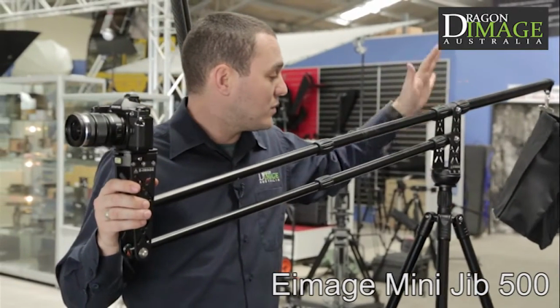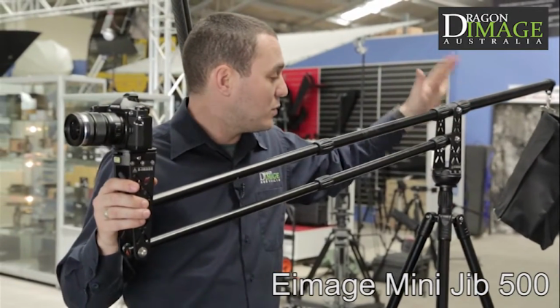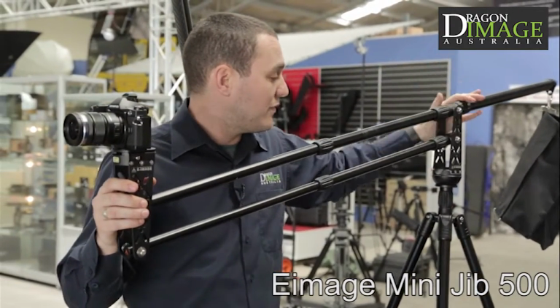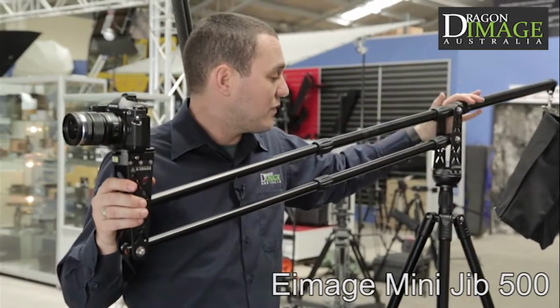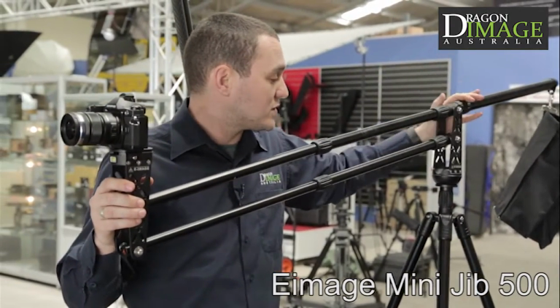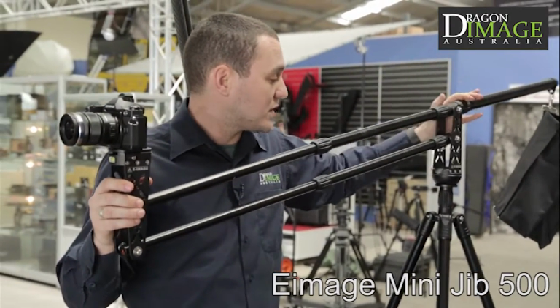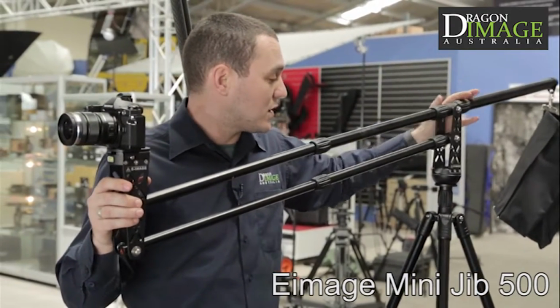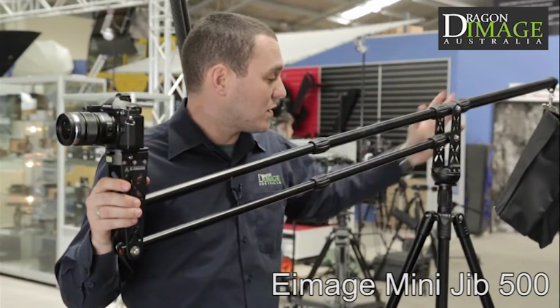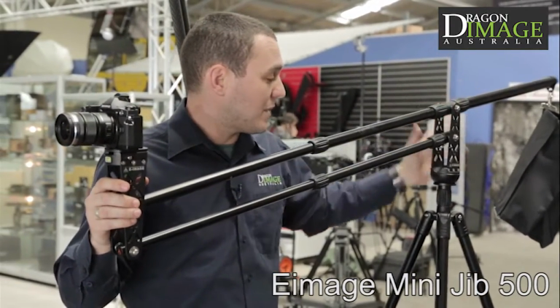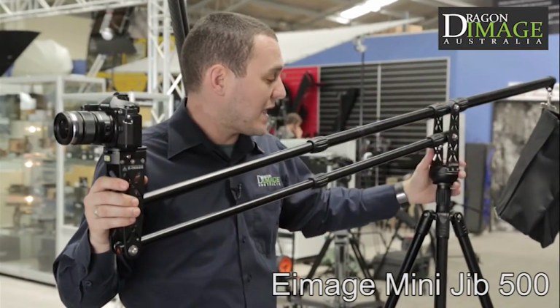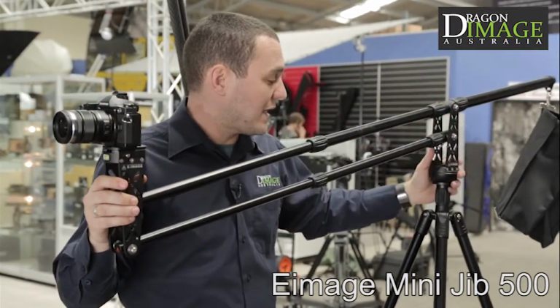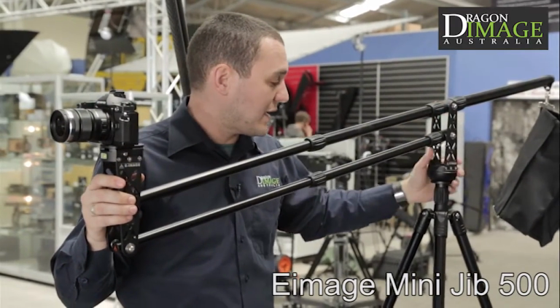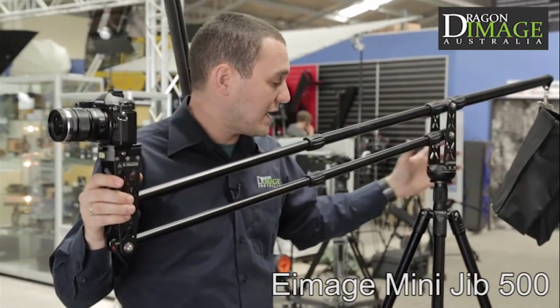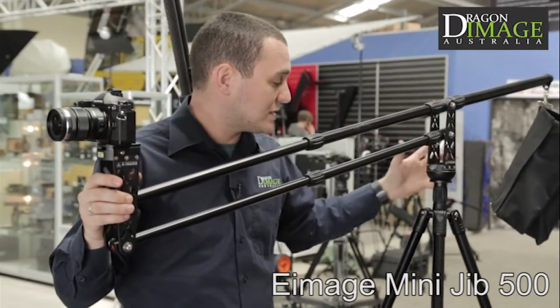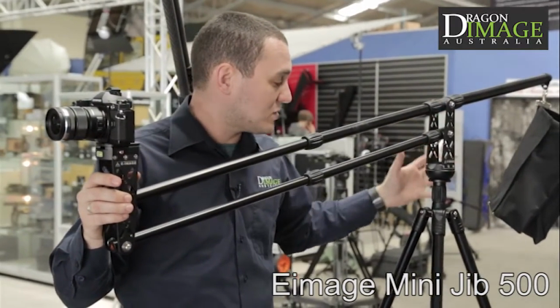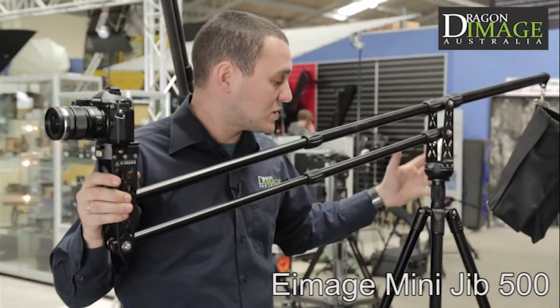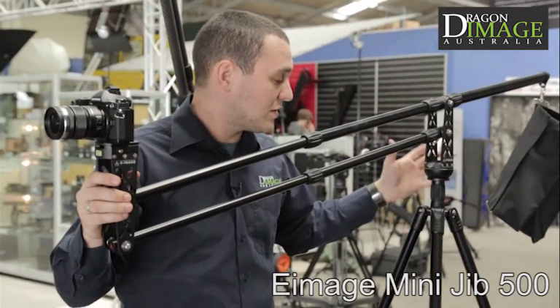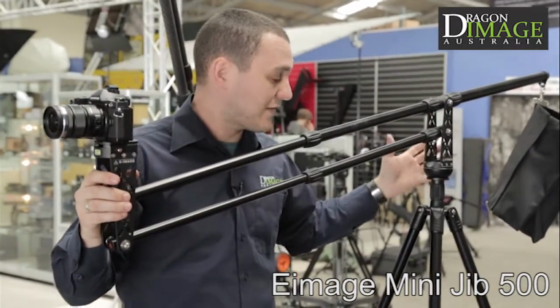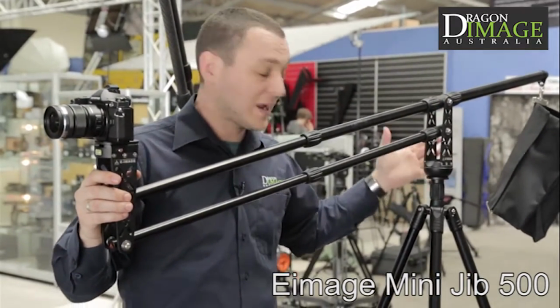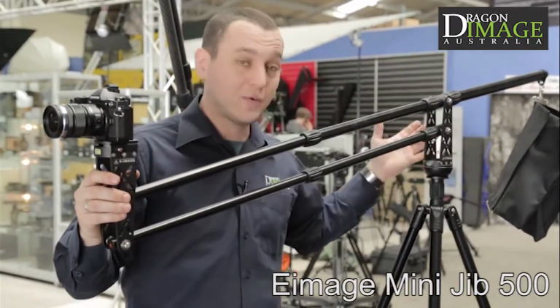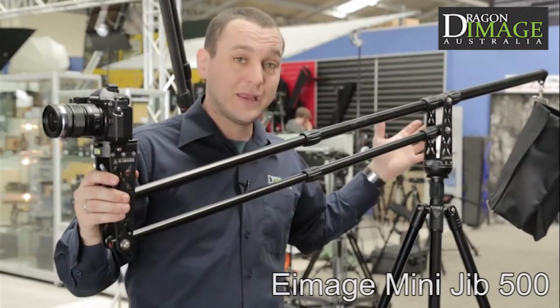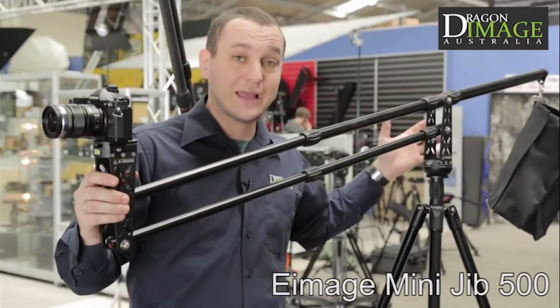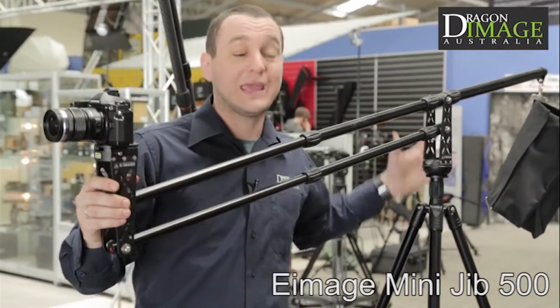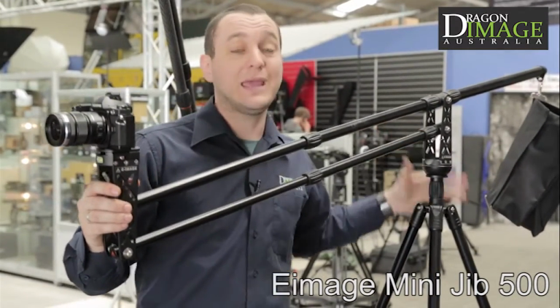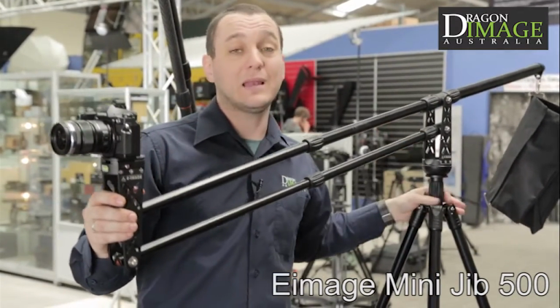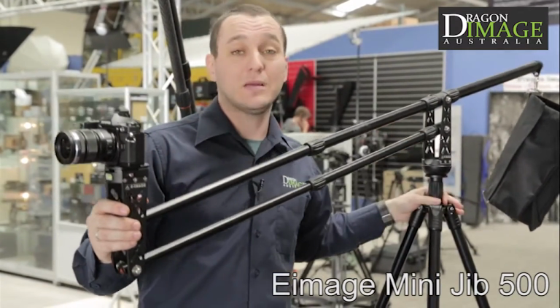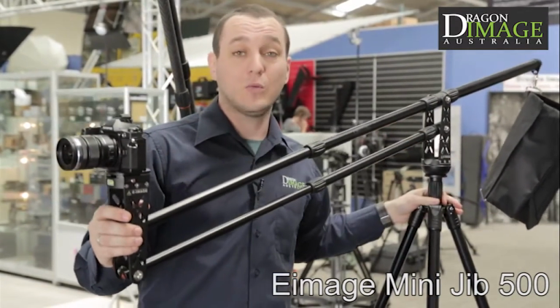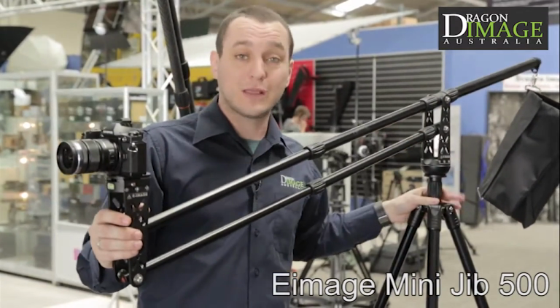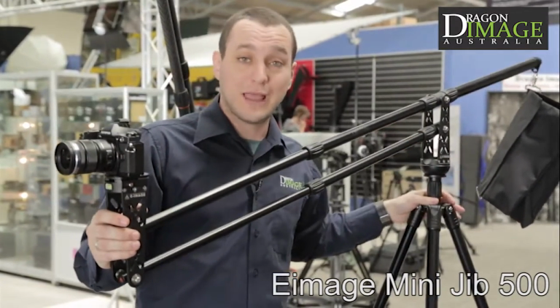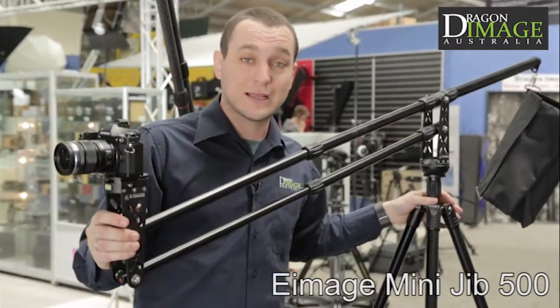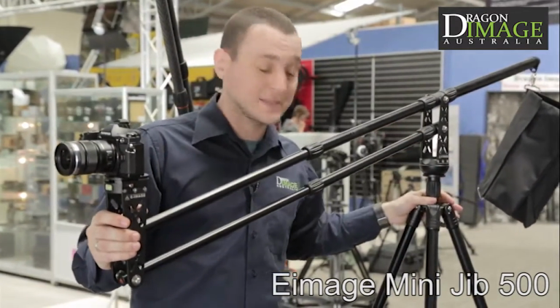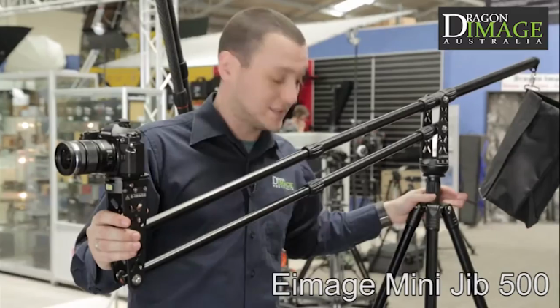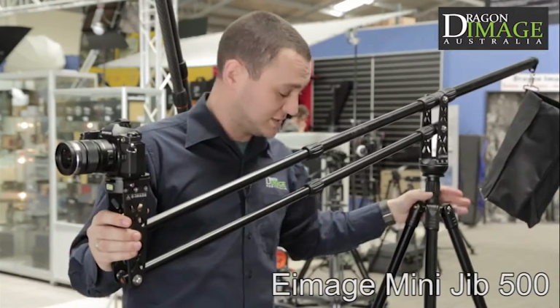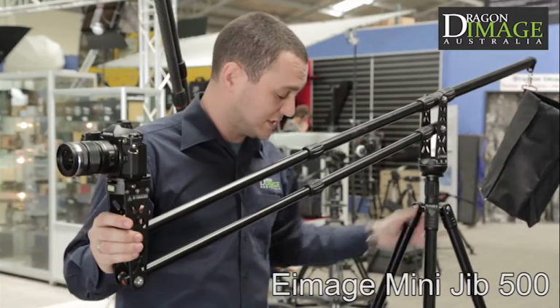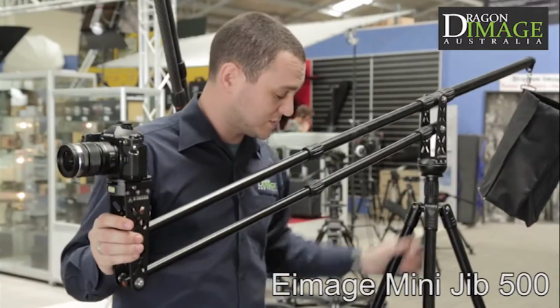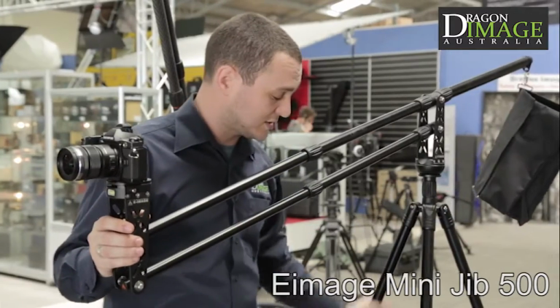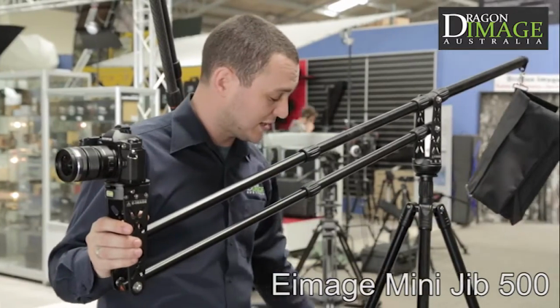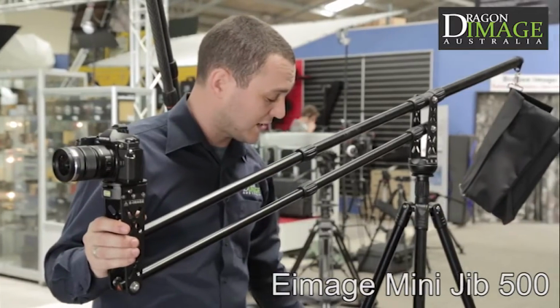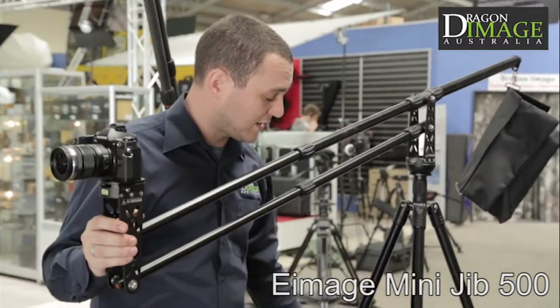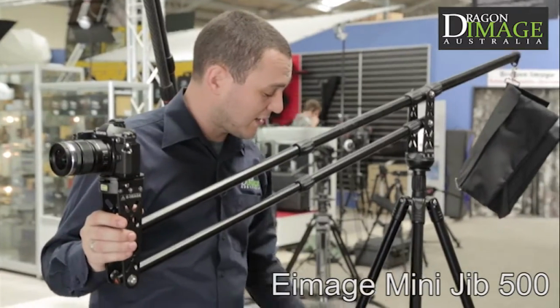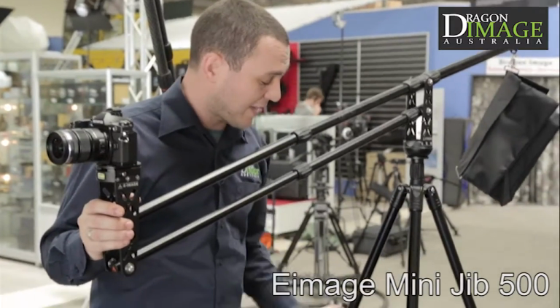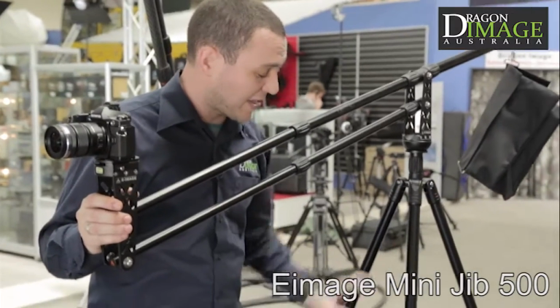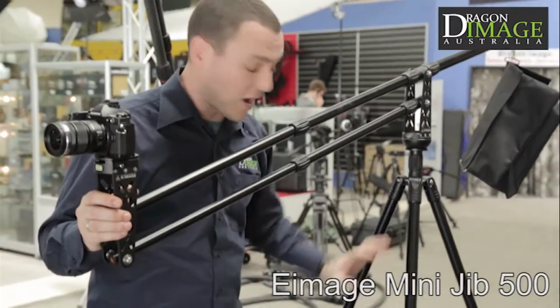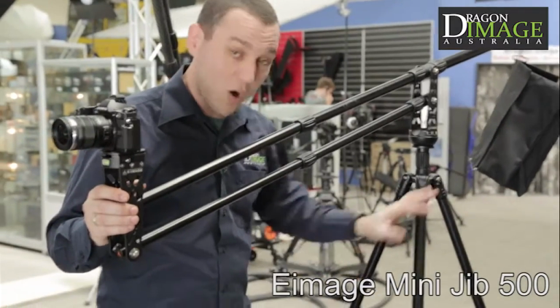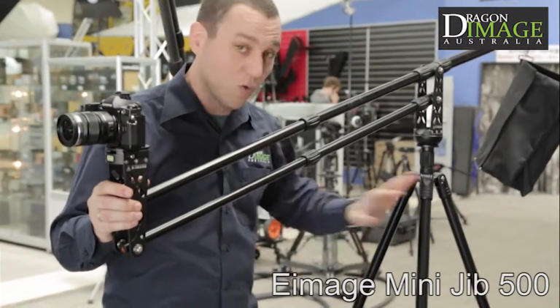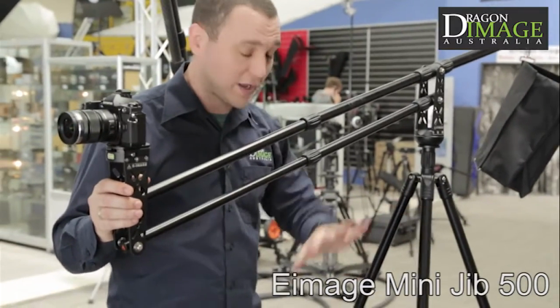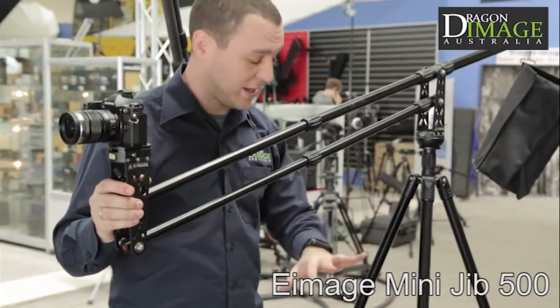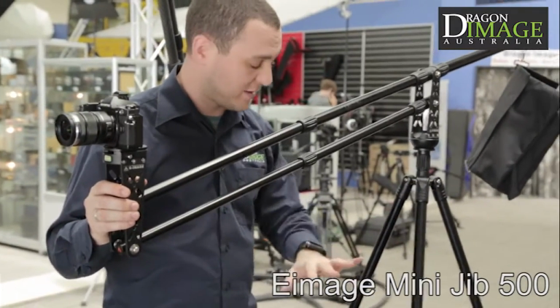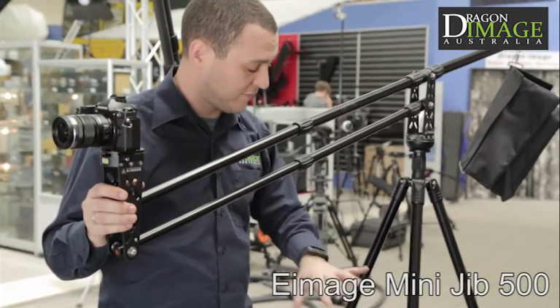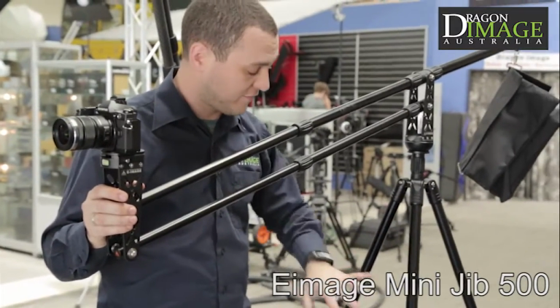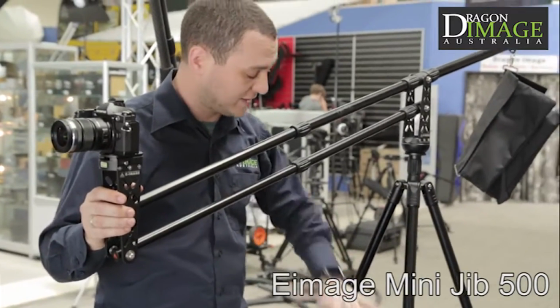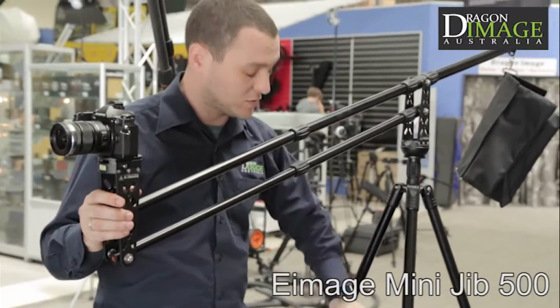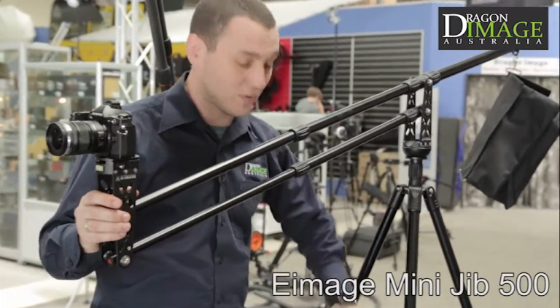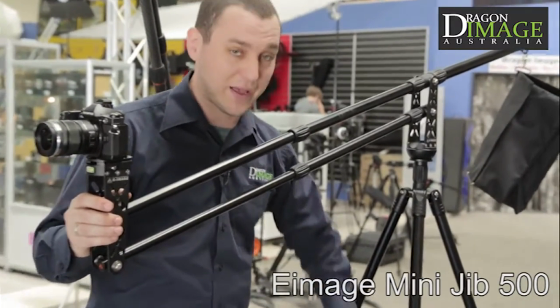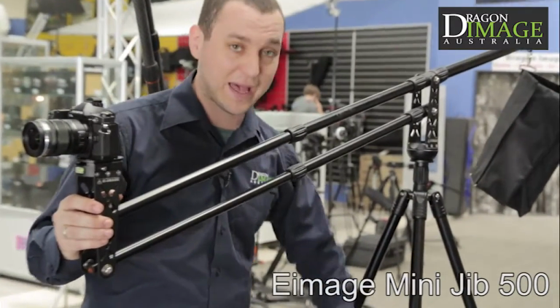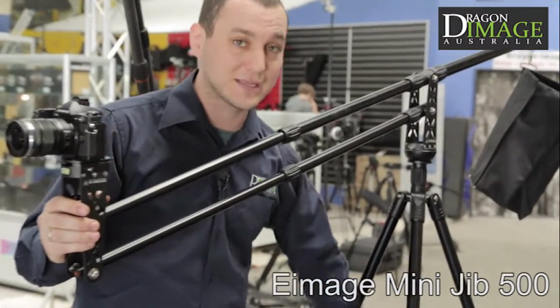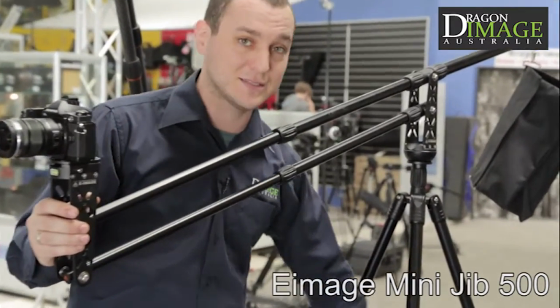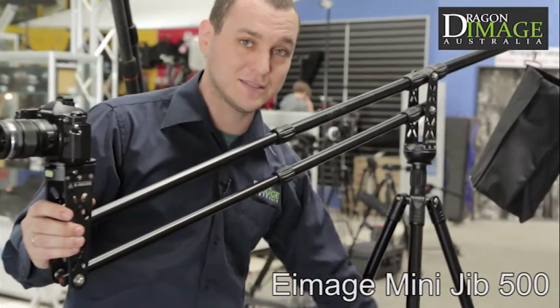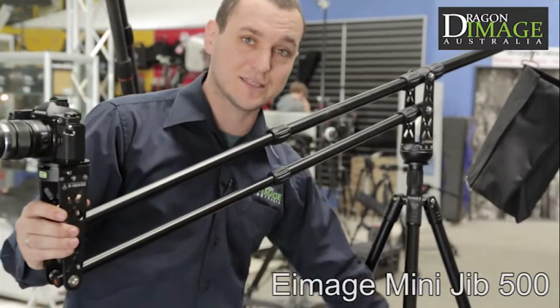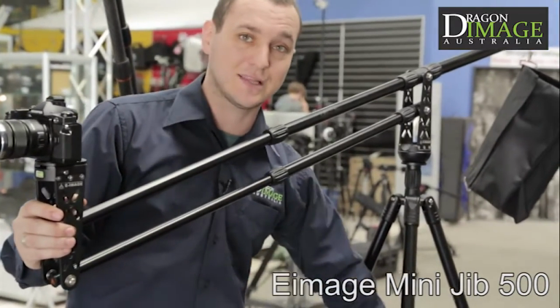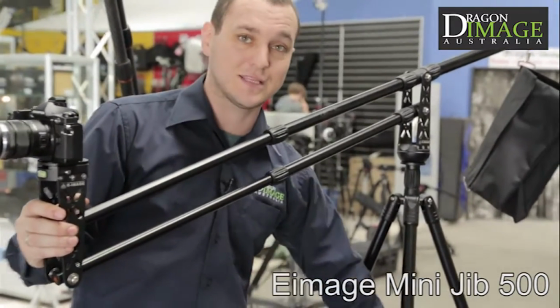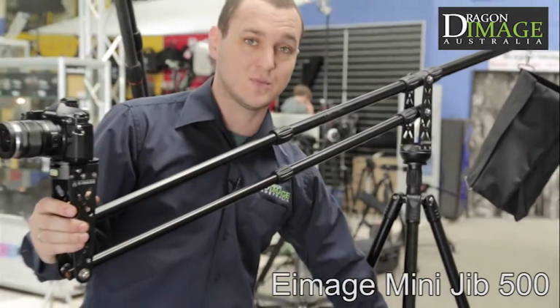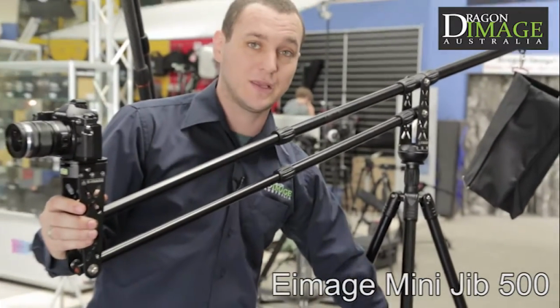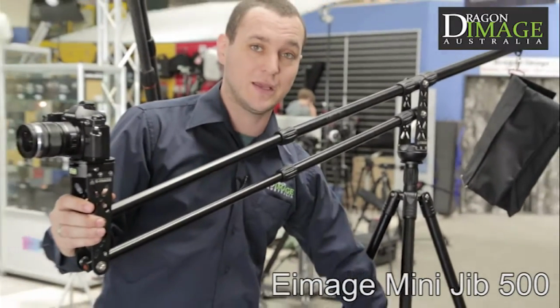We've also got panning, and it's also available in a kit with legs, such as these ones here. That whole kit fits into a bag just like this one here.